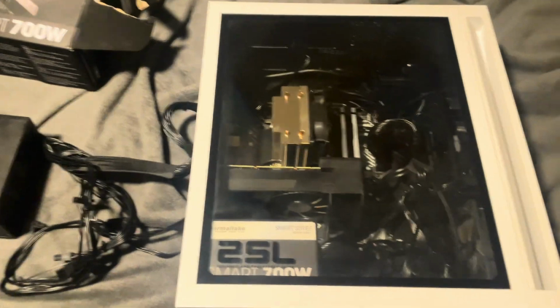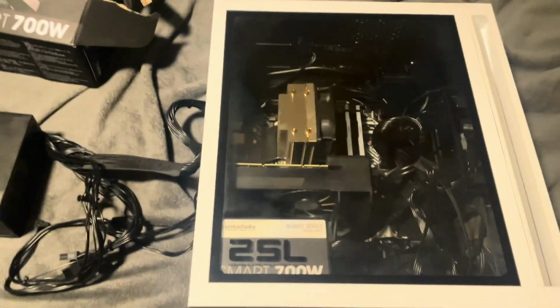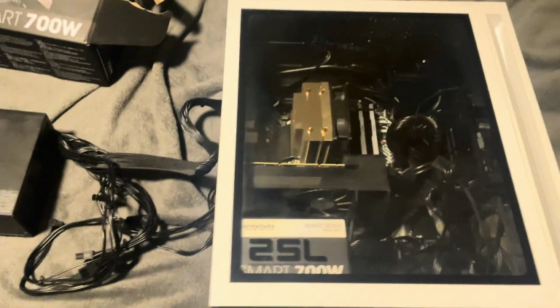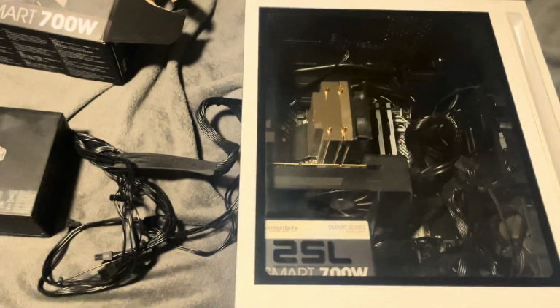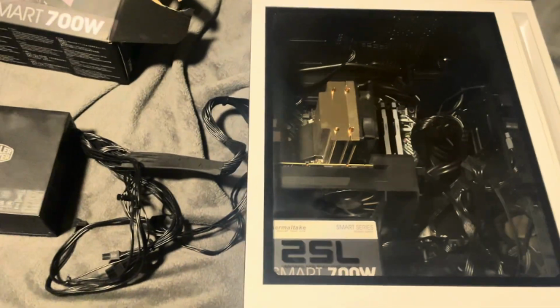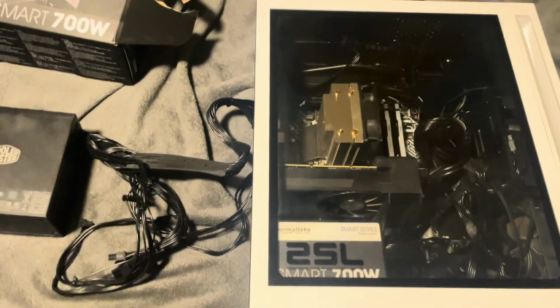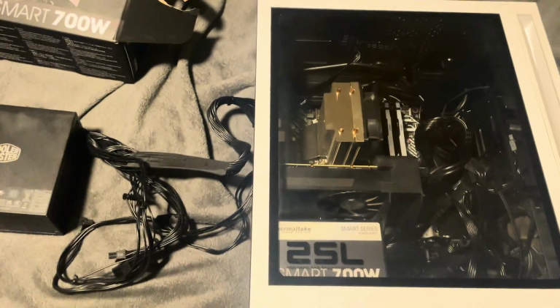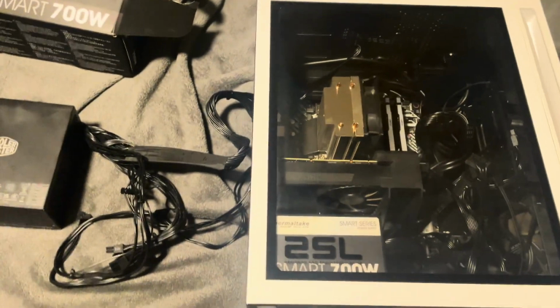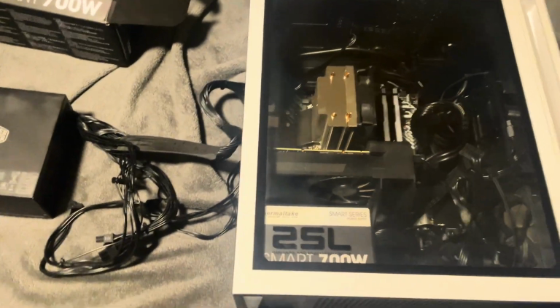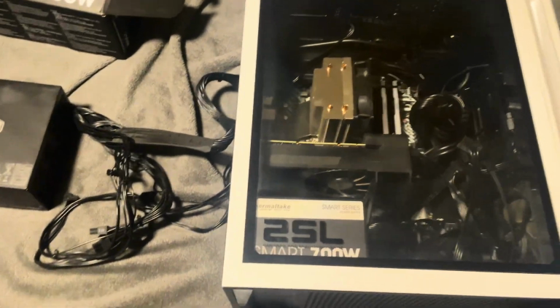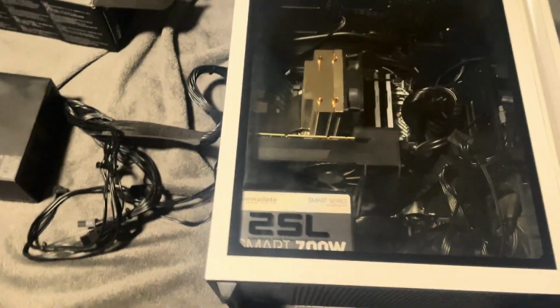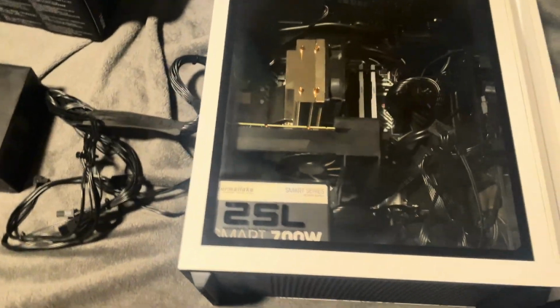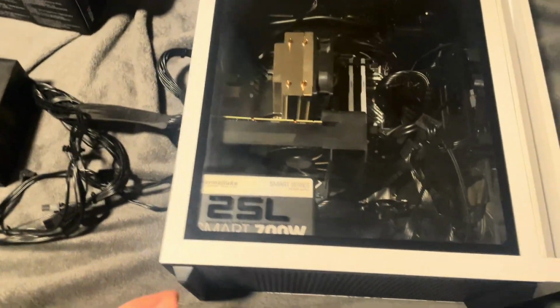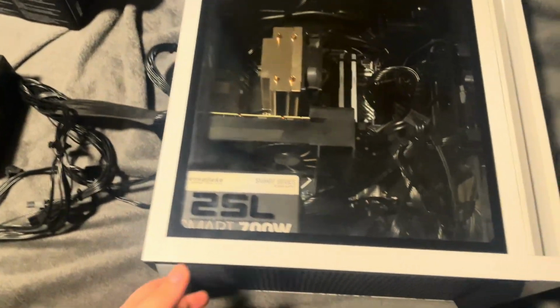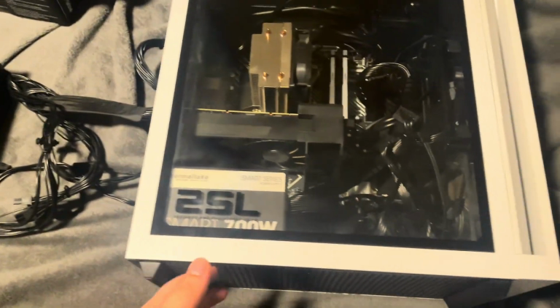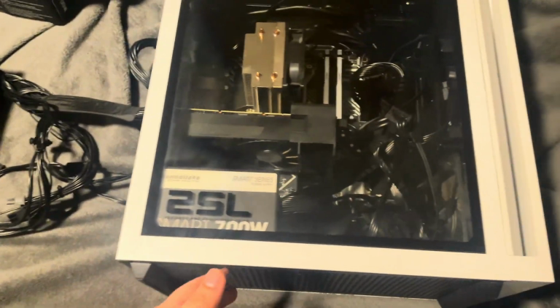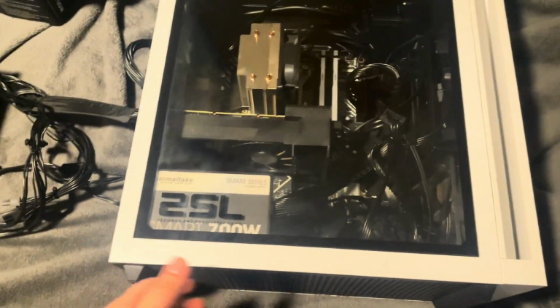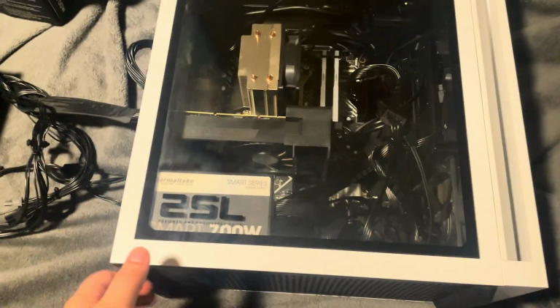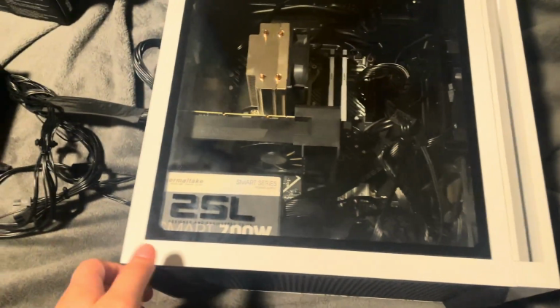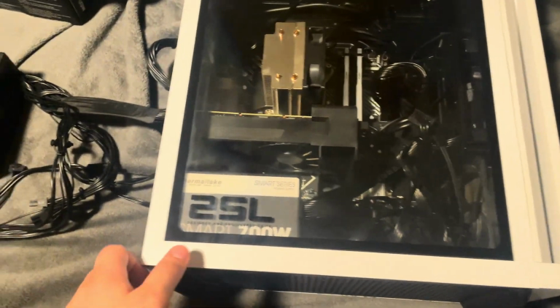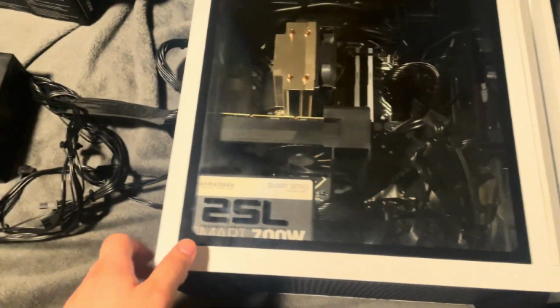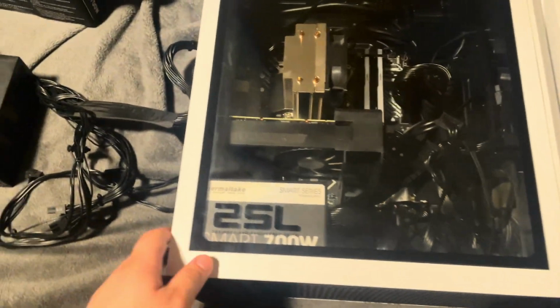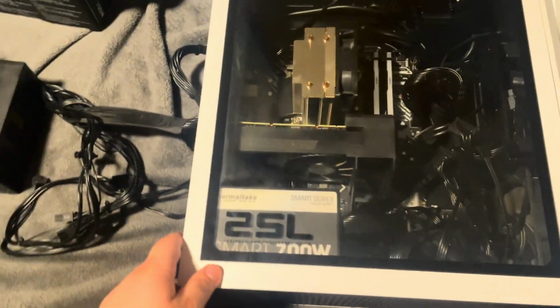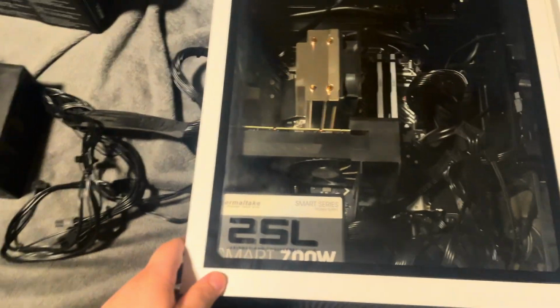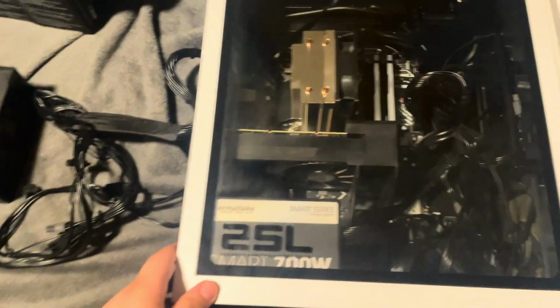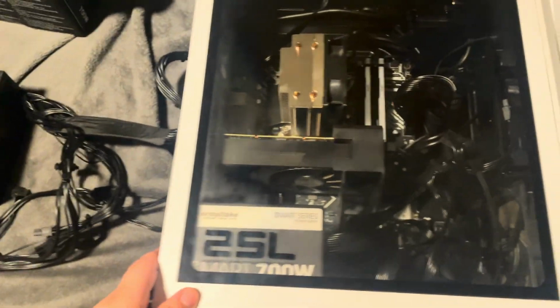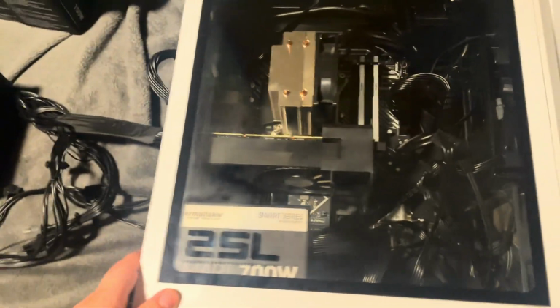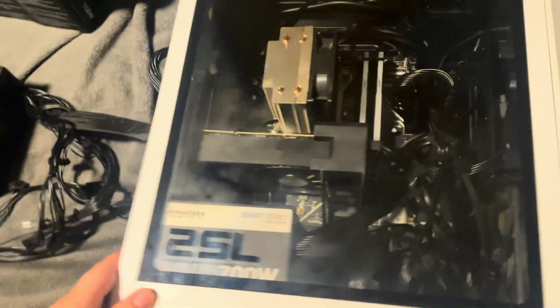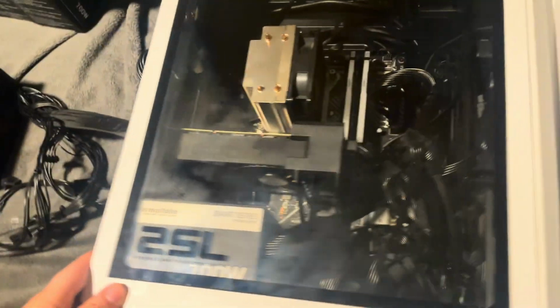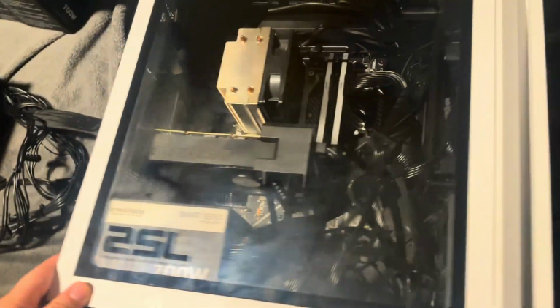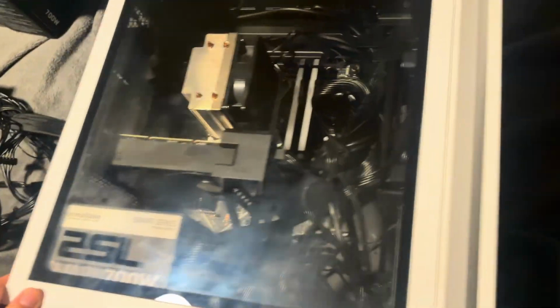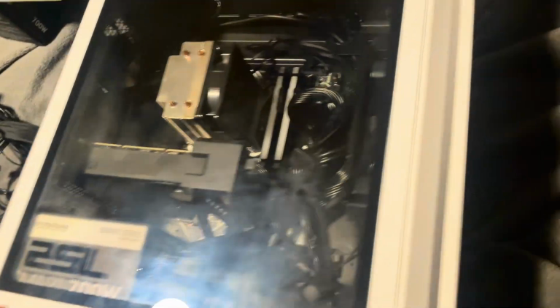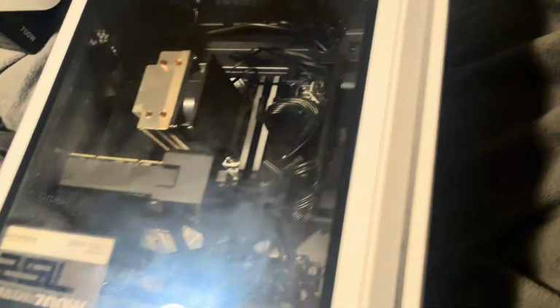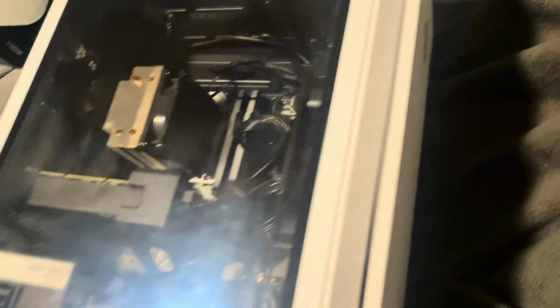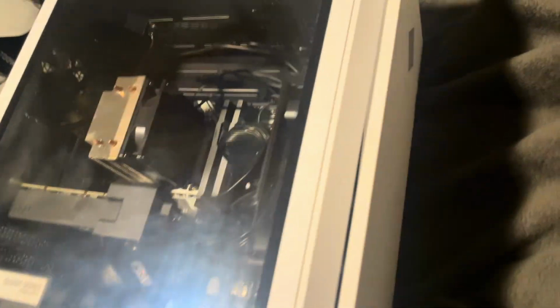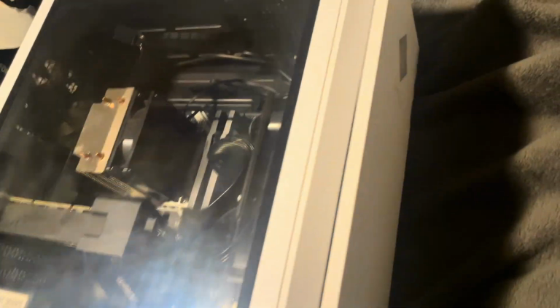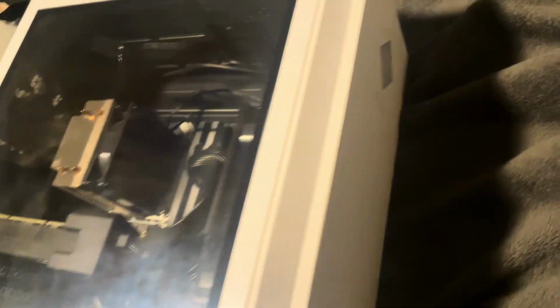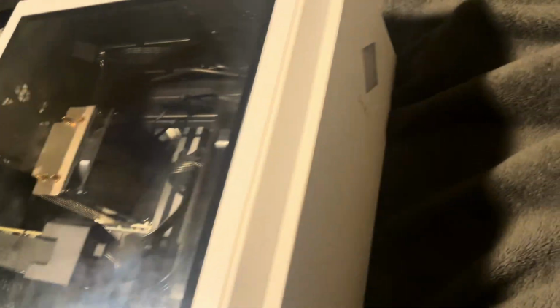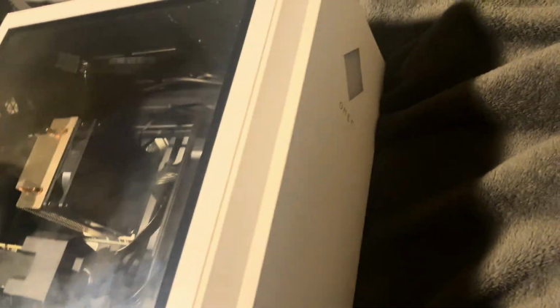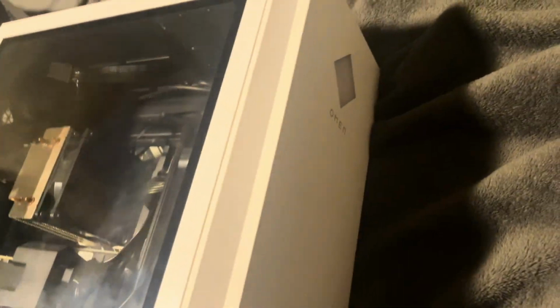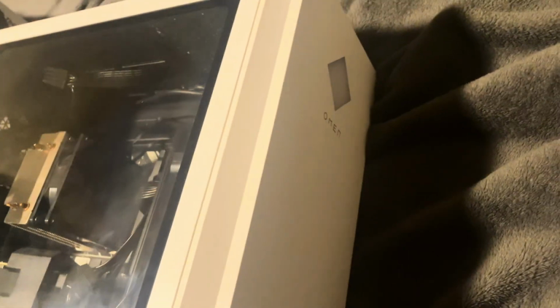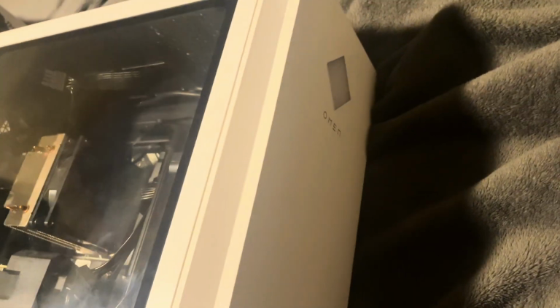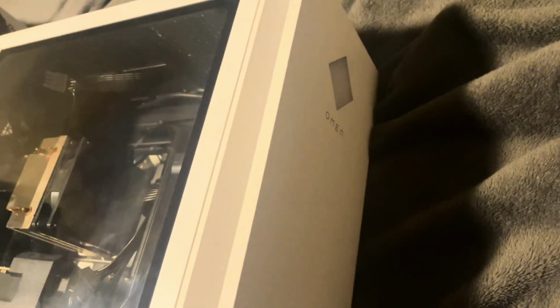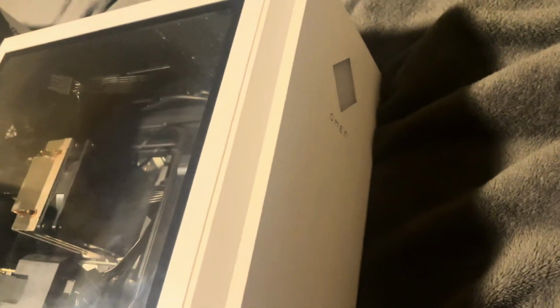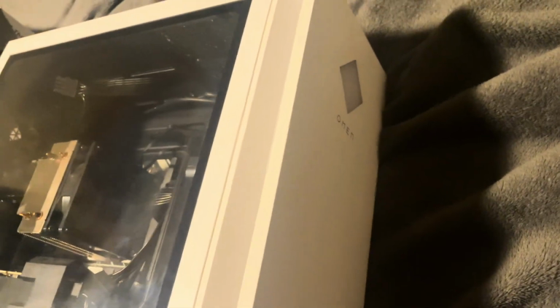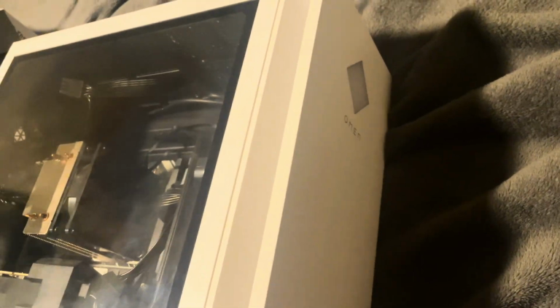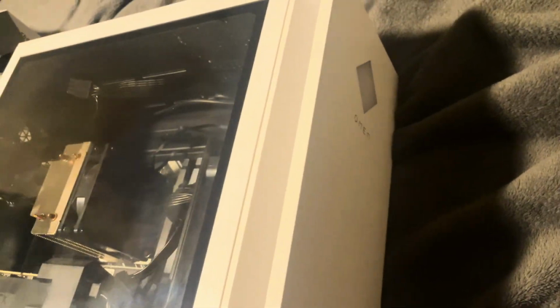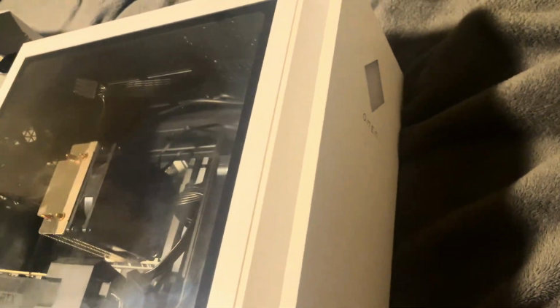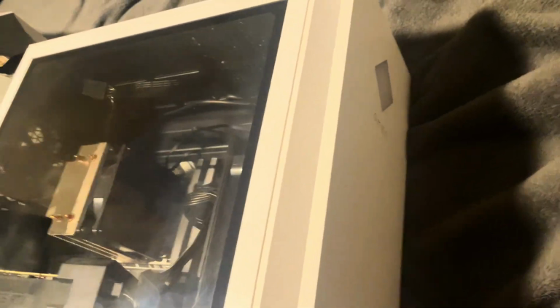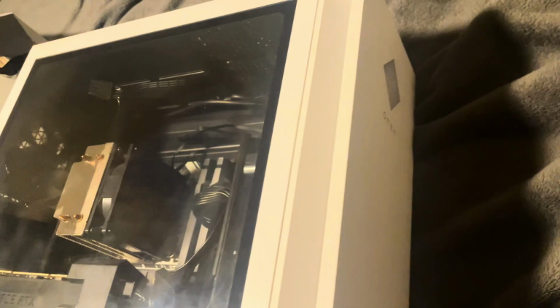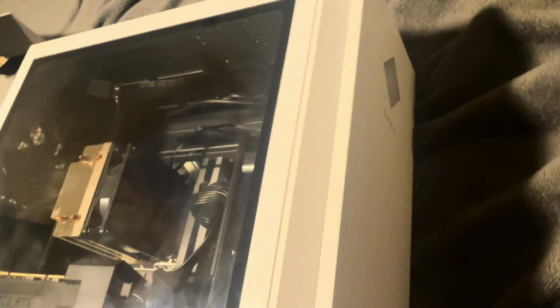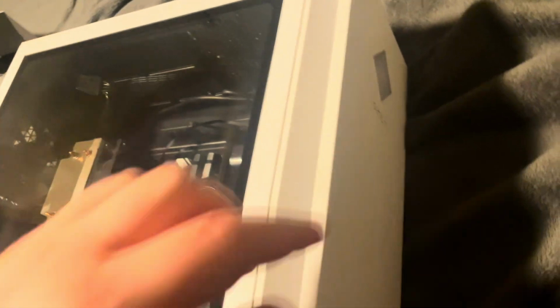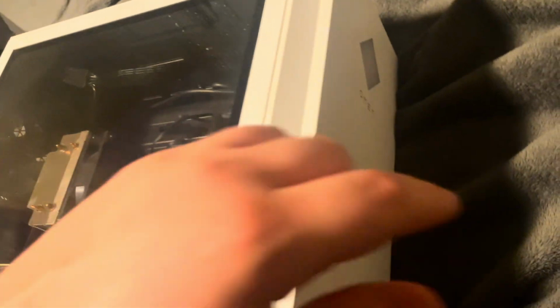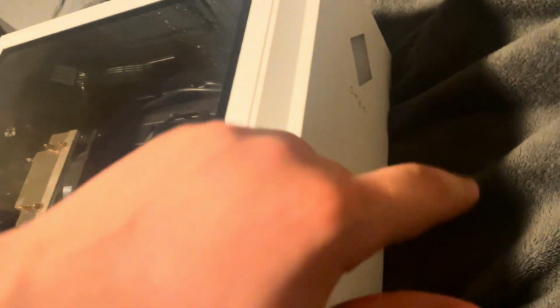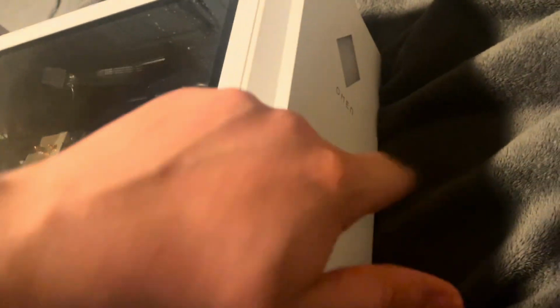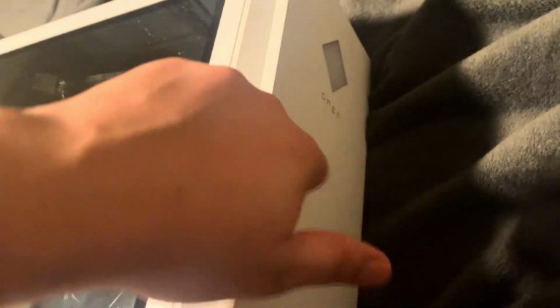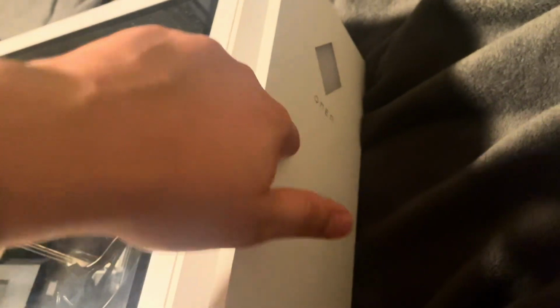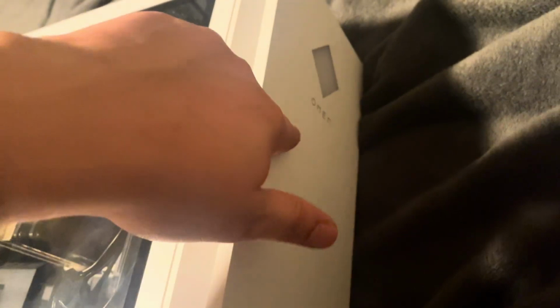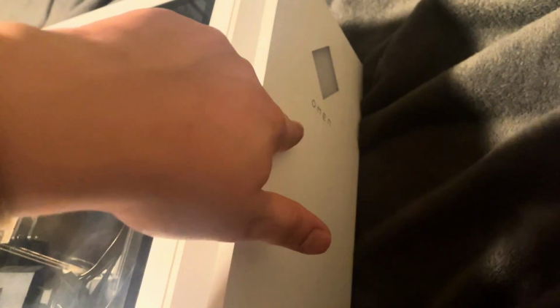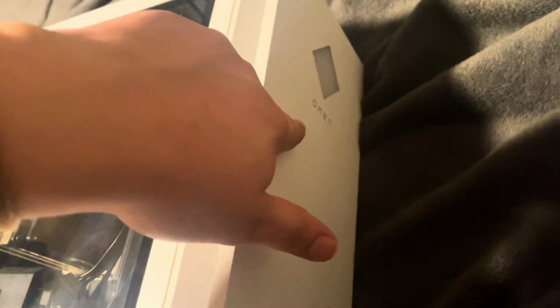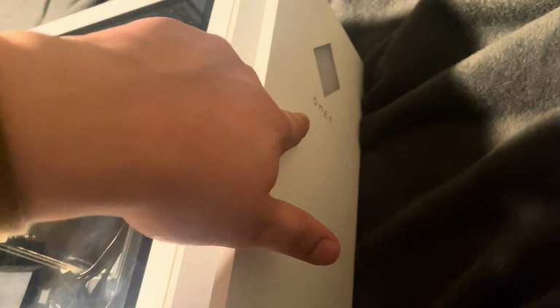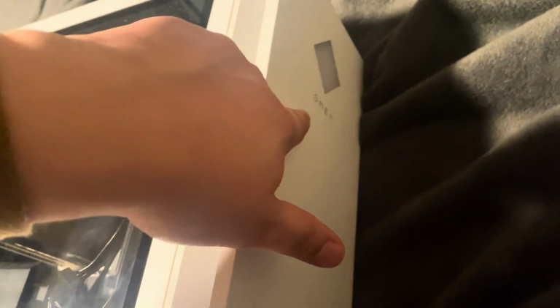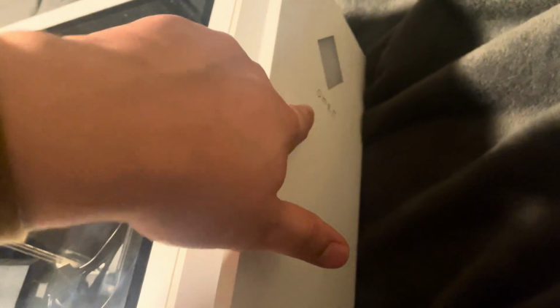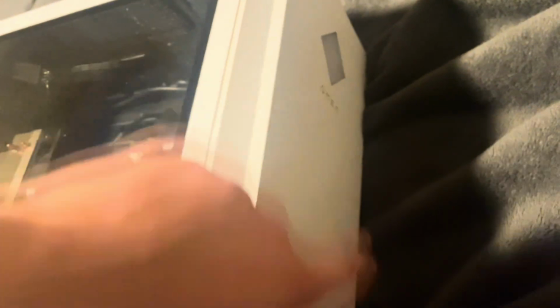Alright y'all, so as you can see, this is the HP Omen 25L gaming desktop. Just wanted to show y'all the Omen right there.